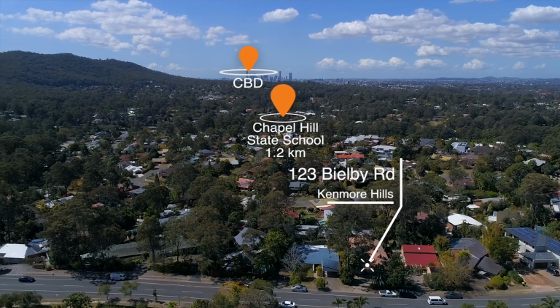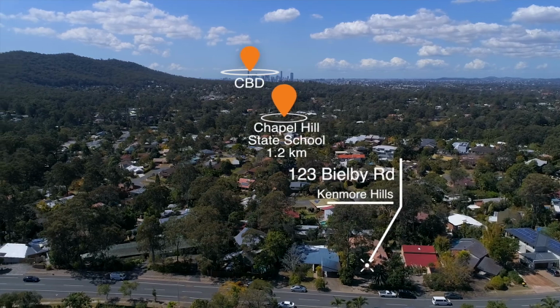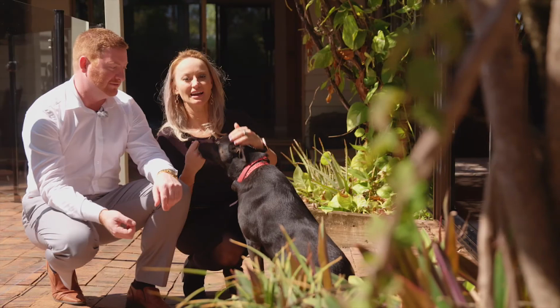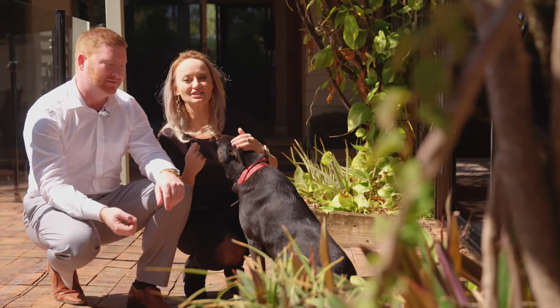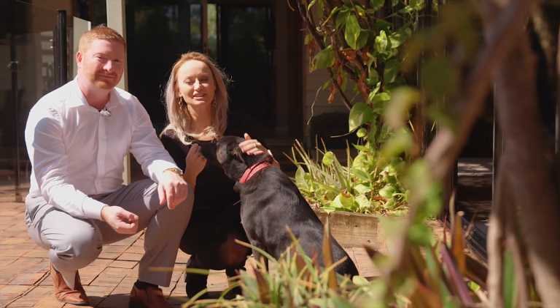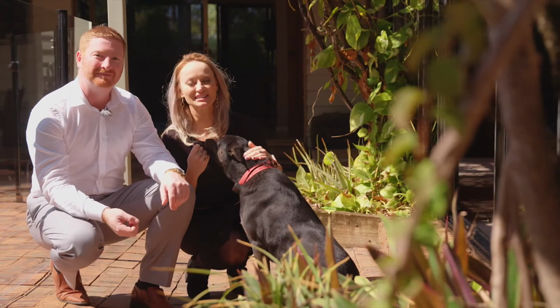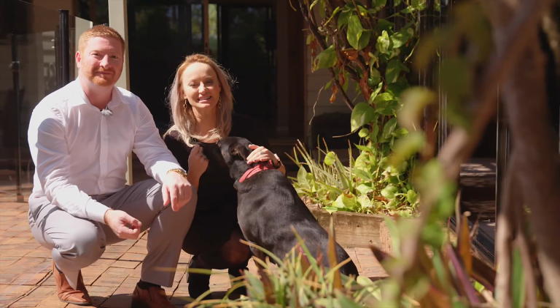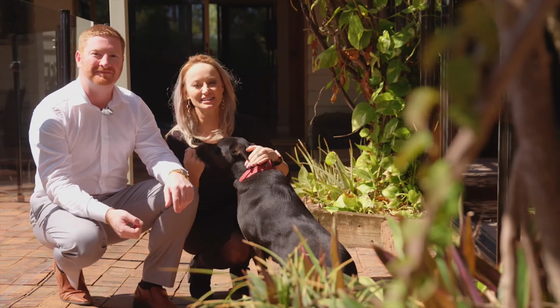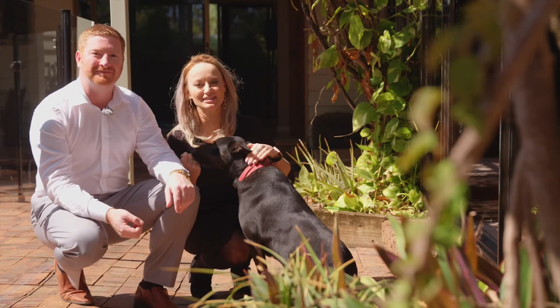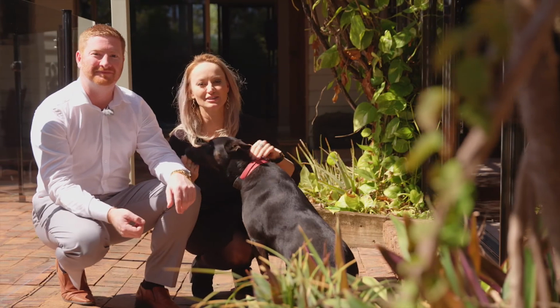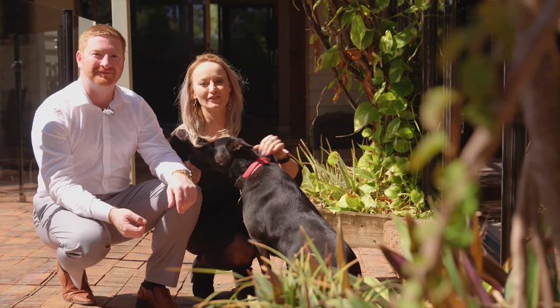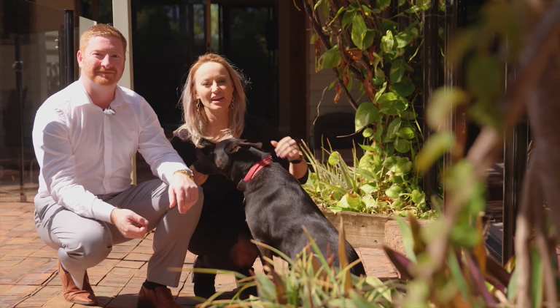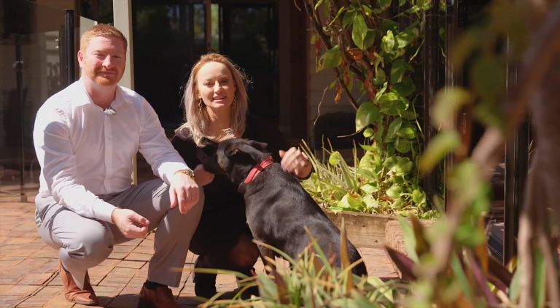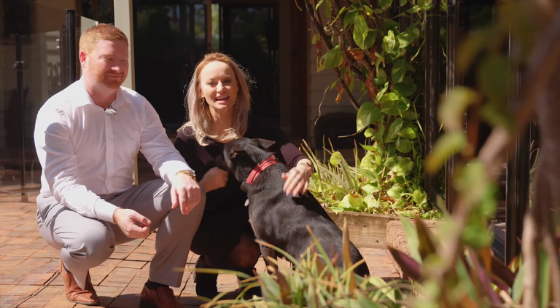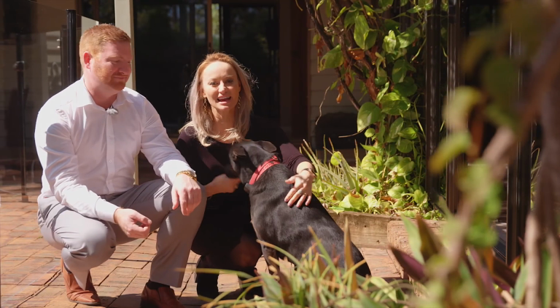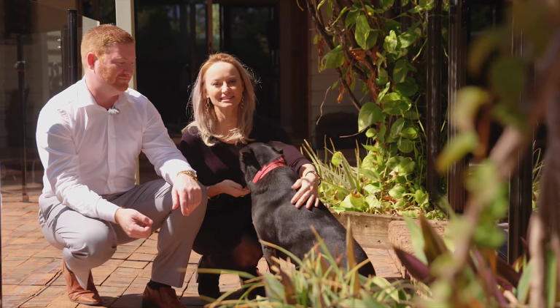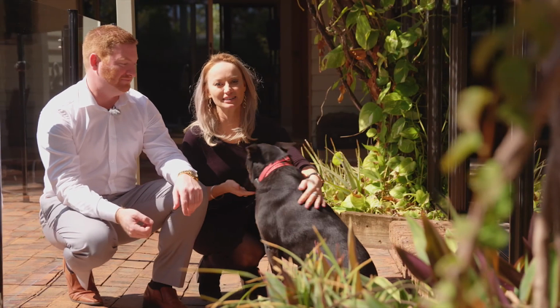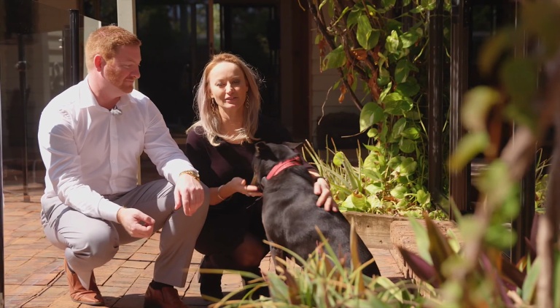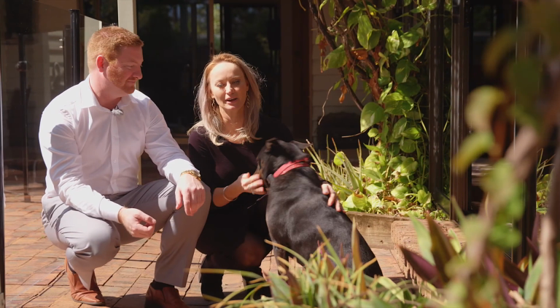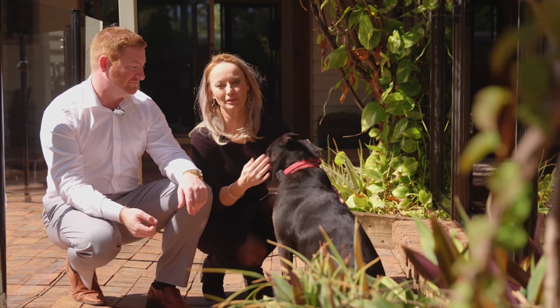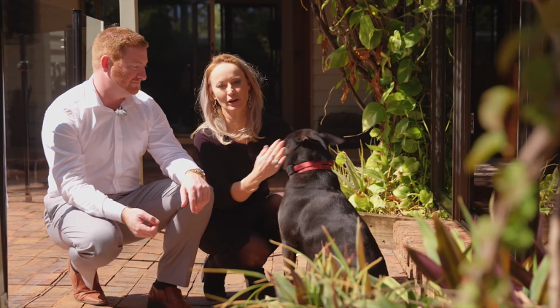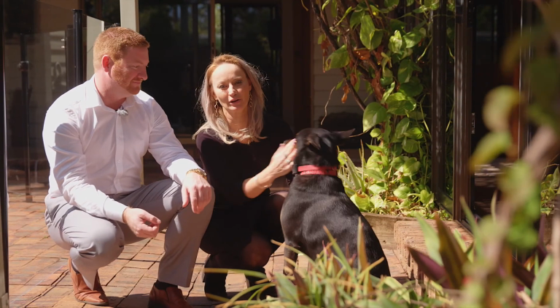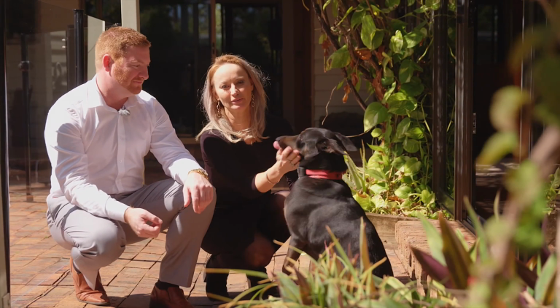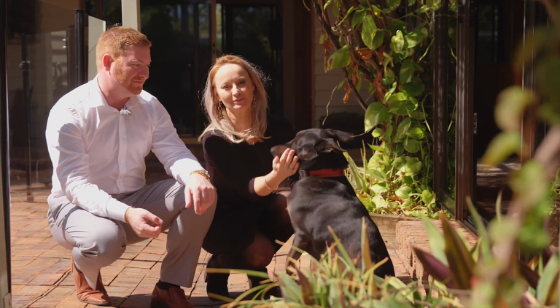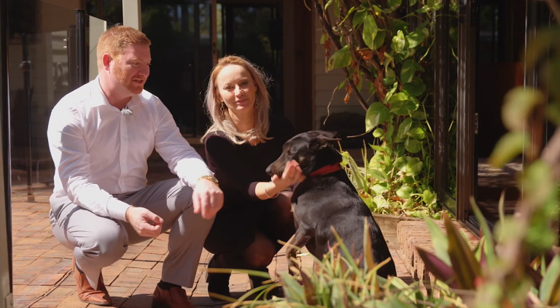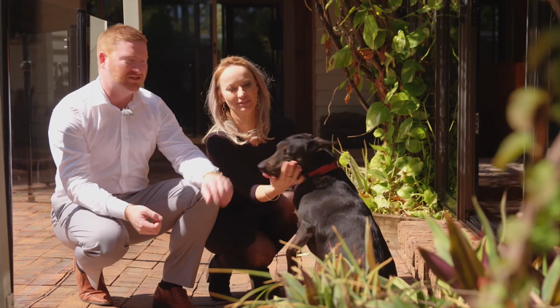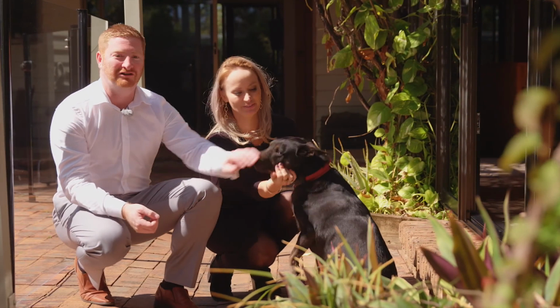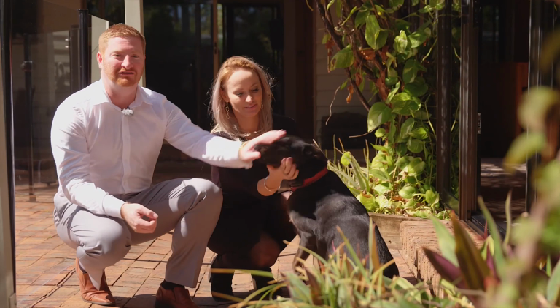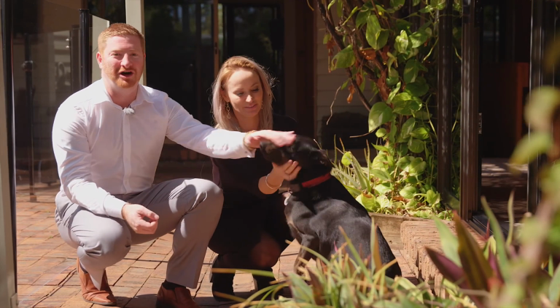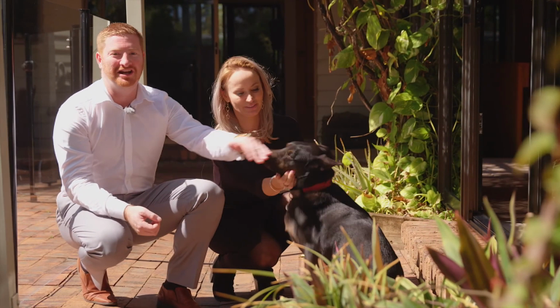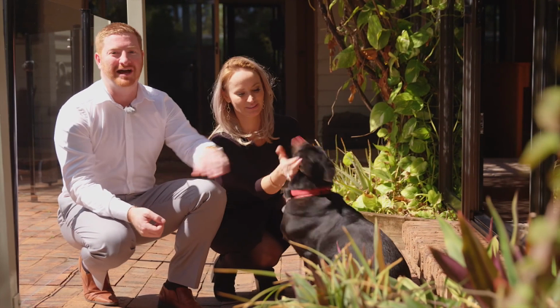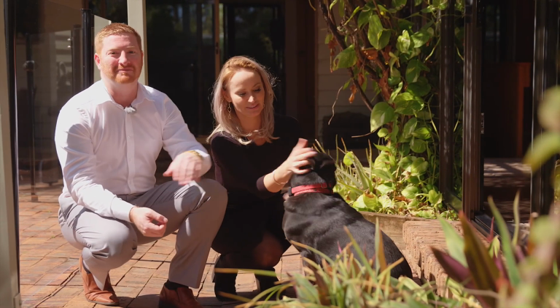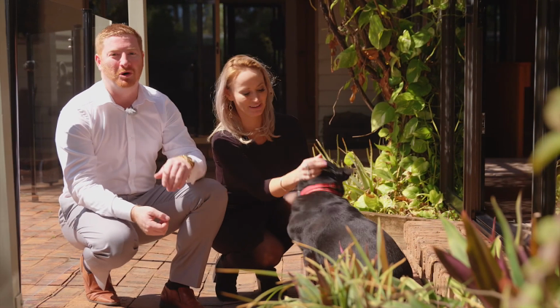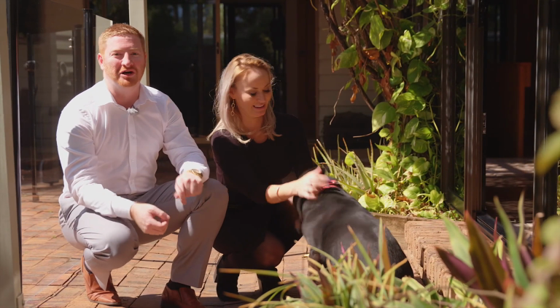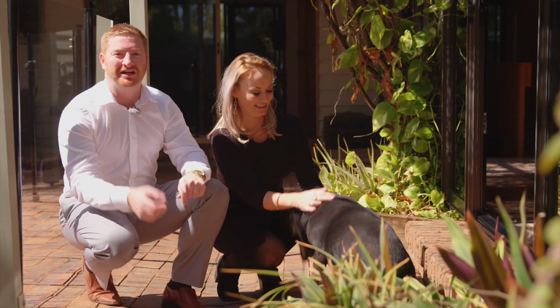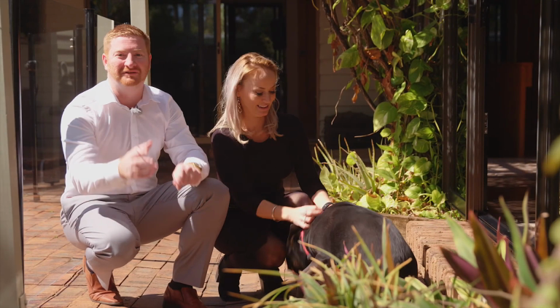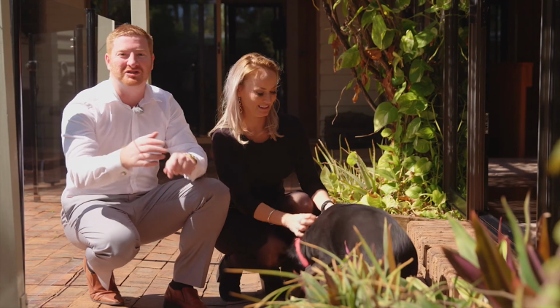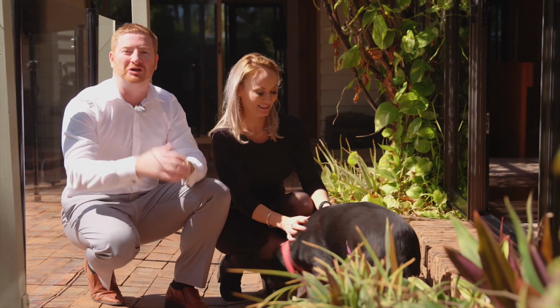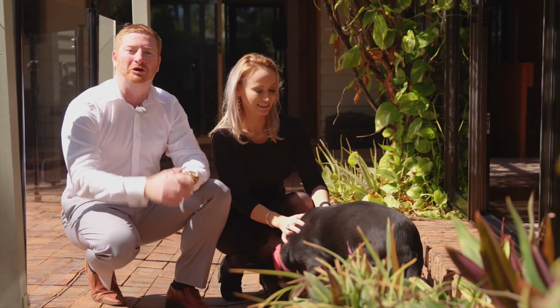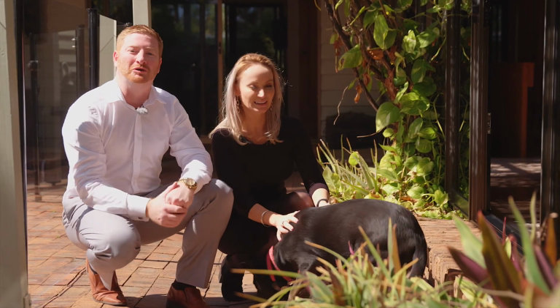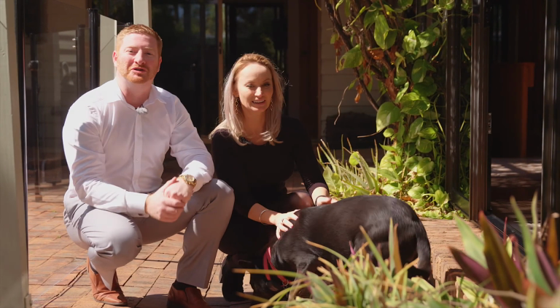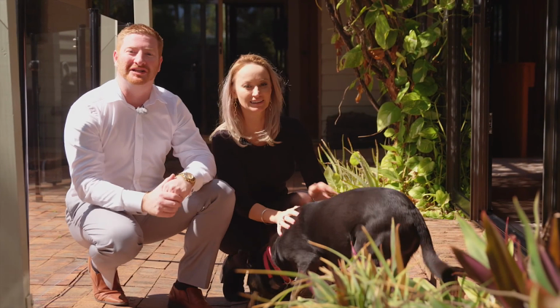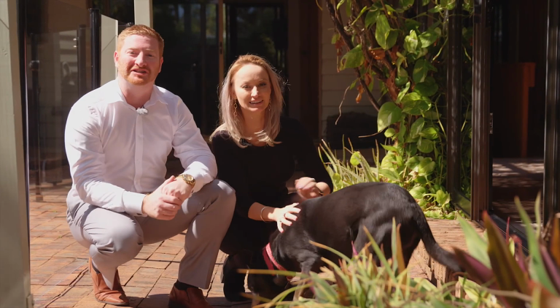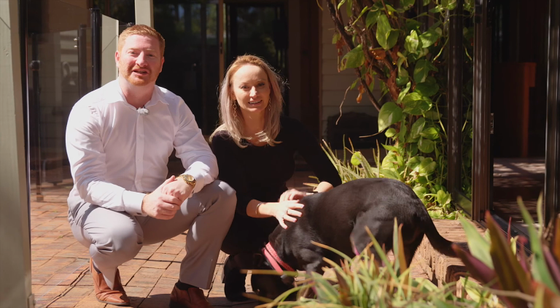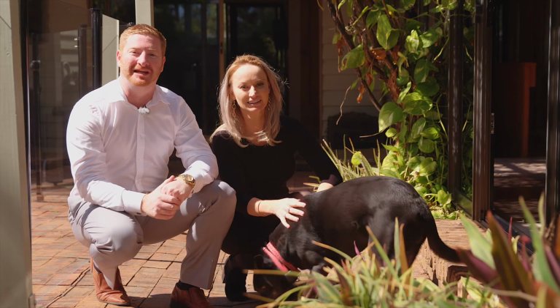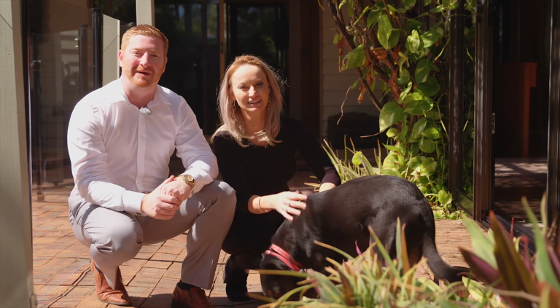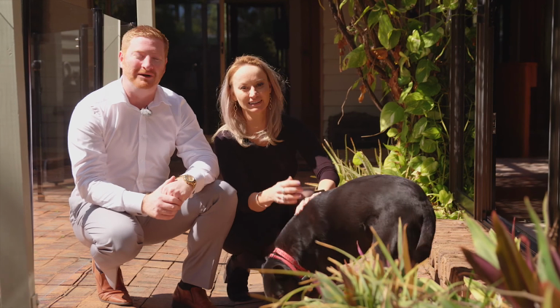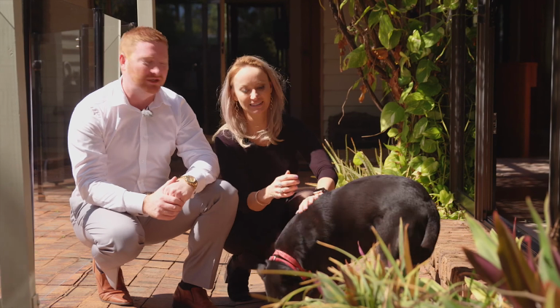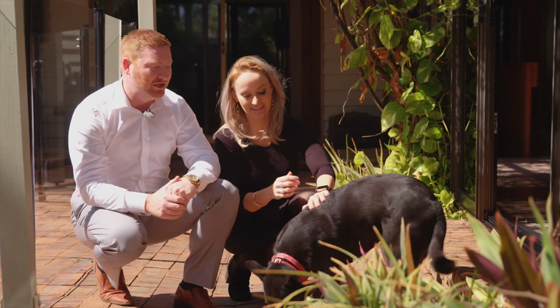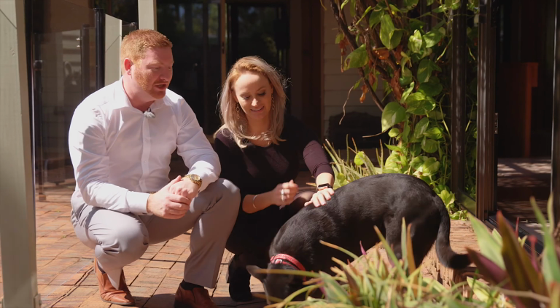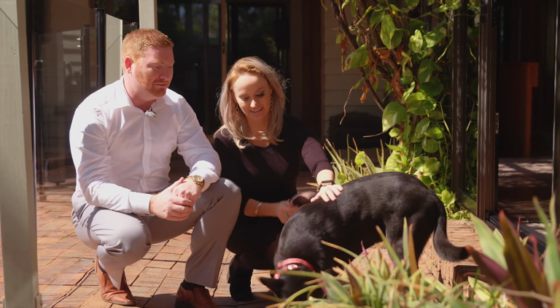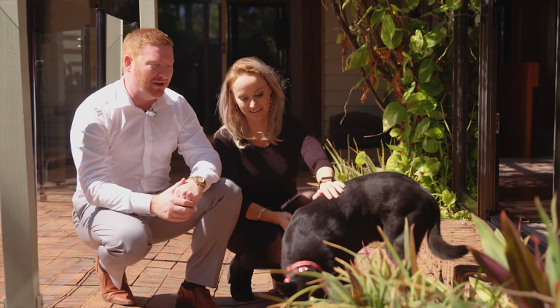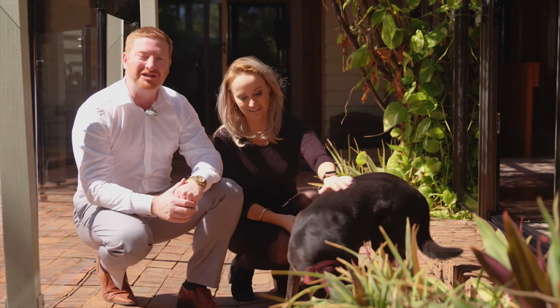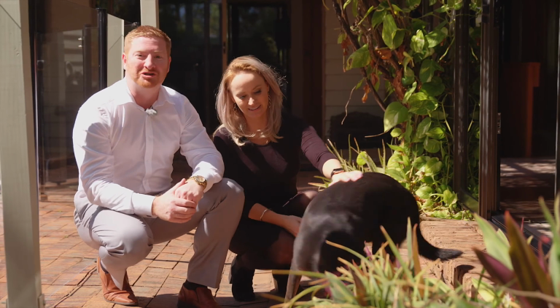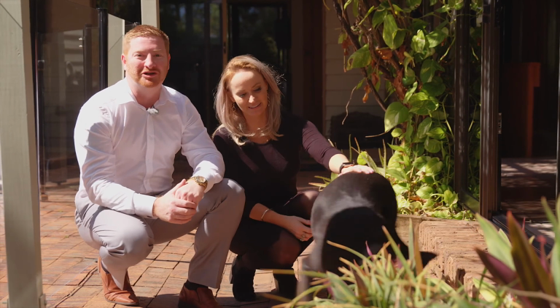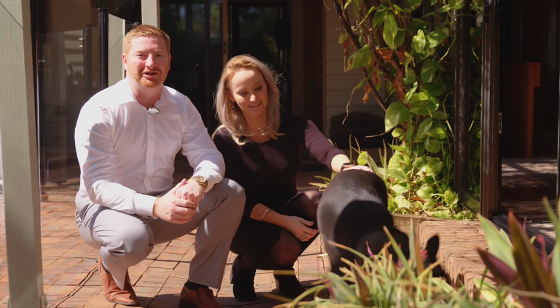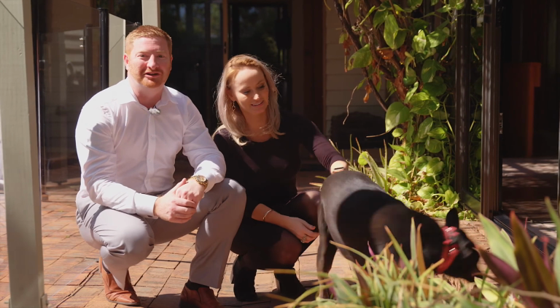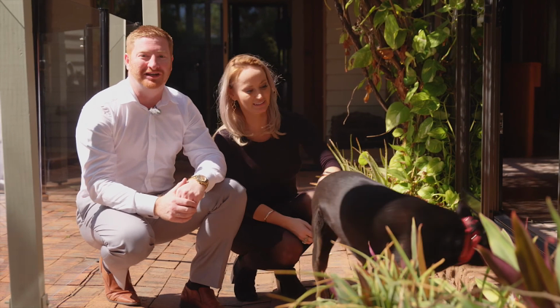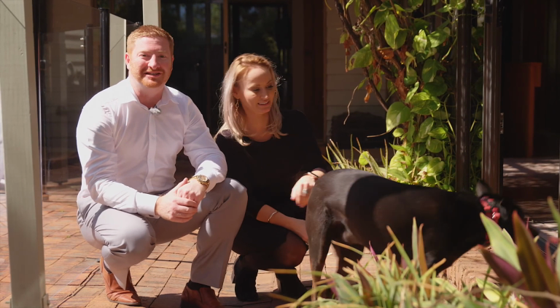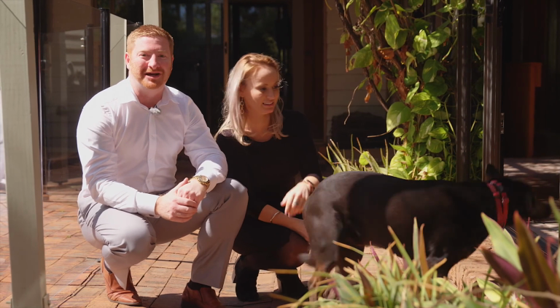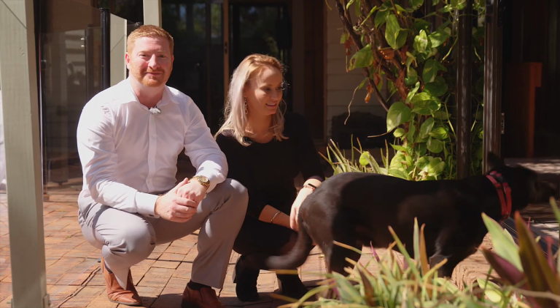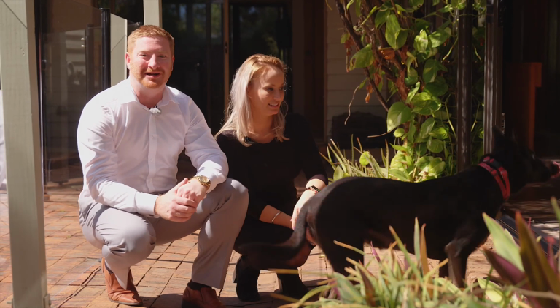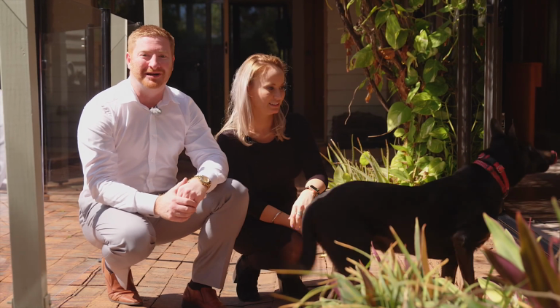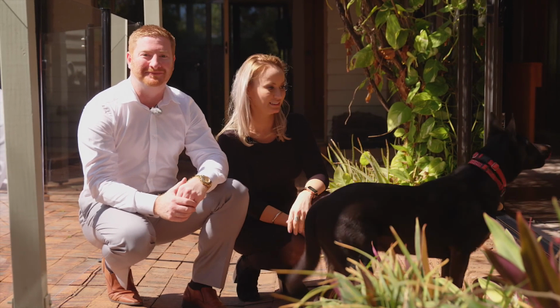As you can see, this is a fantastic family home. To find out more, give us a call, send us an email, and make sure you're at the next open home.